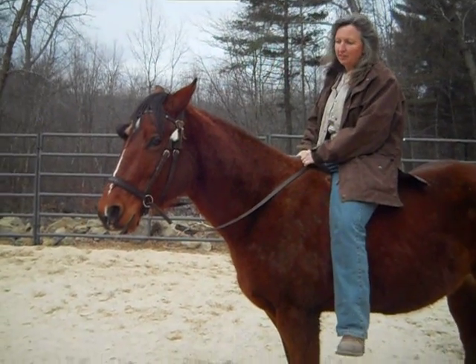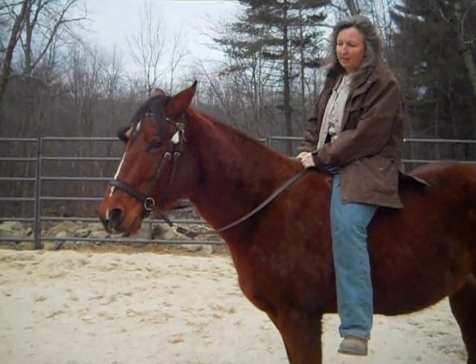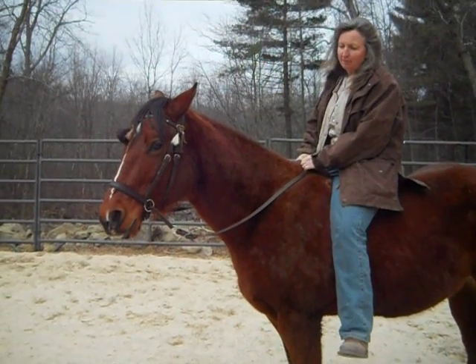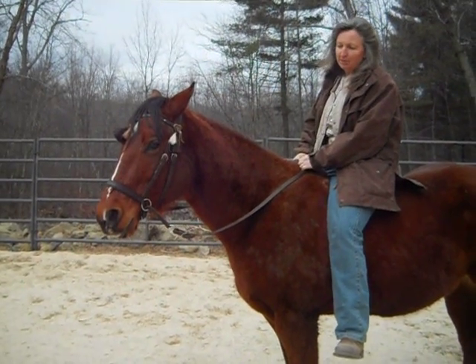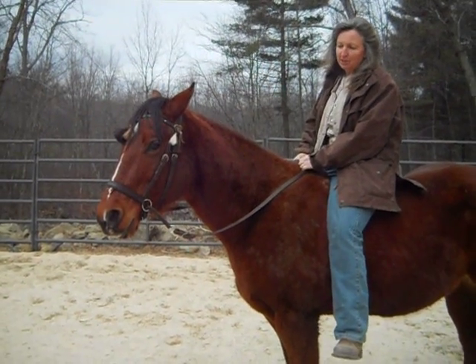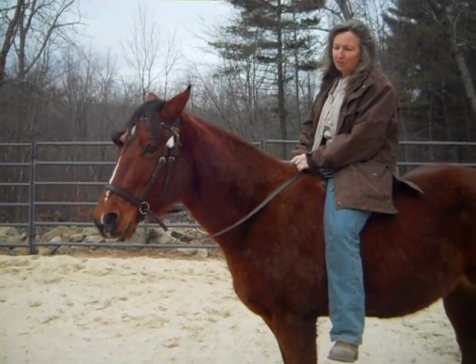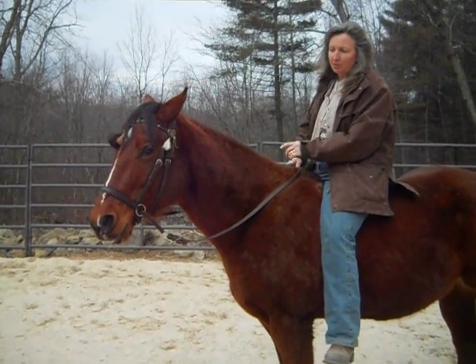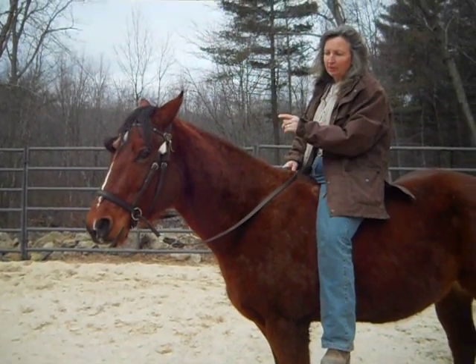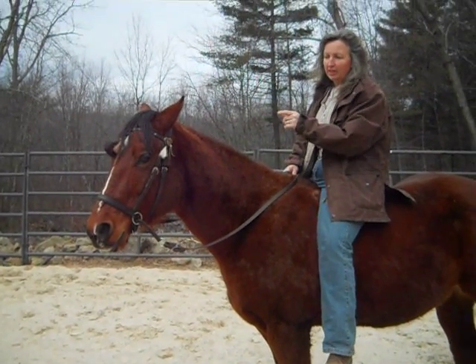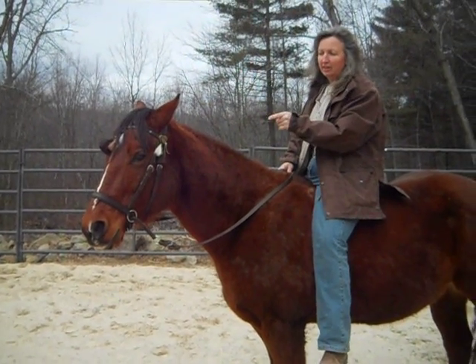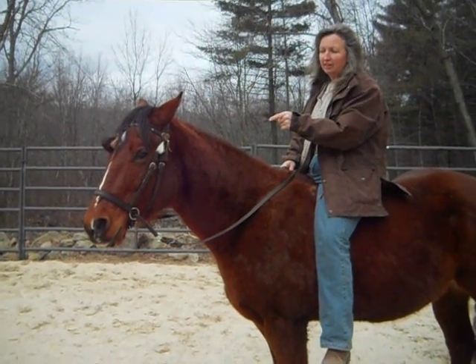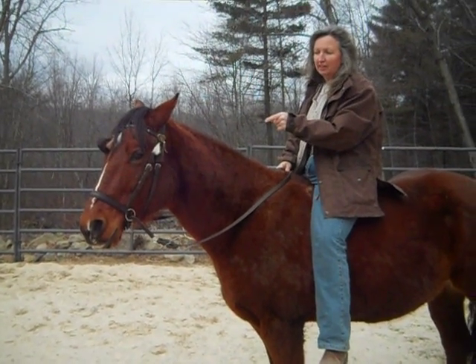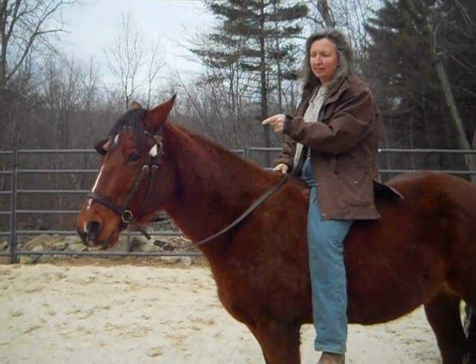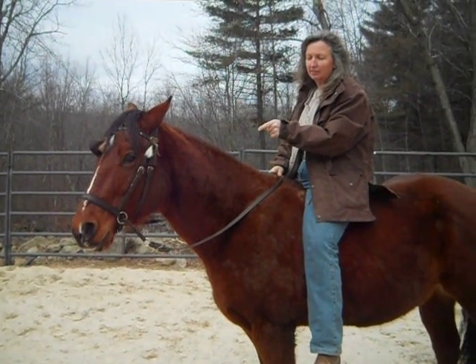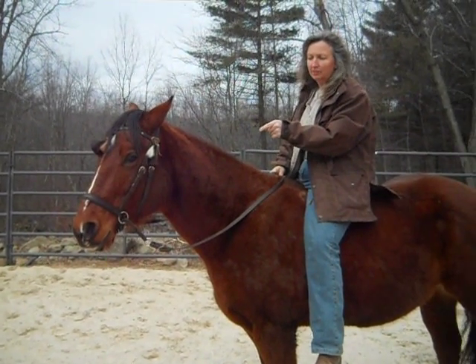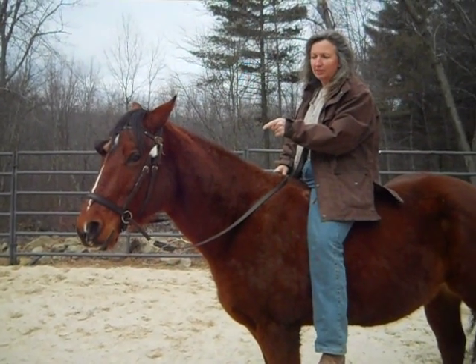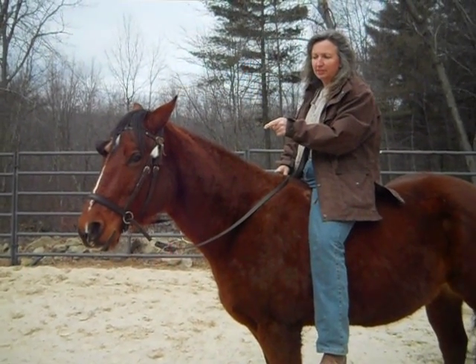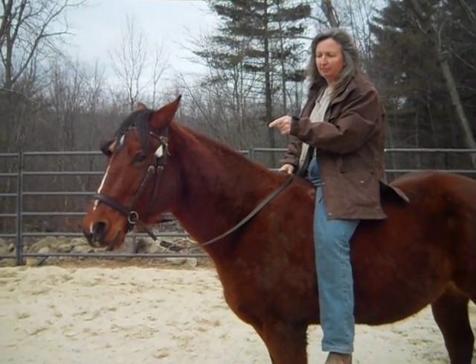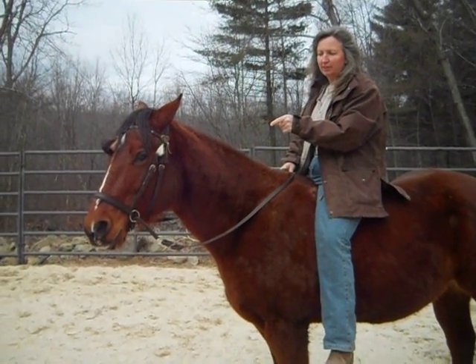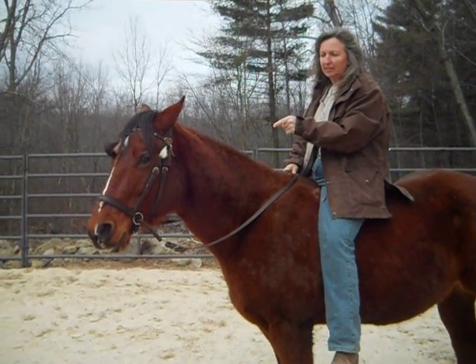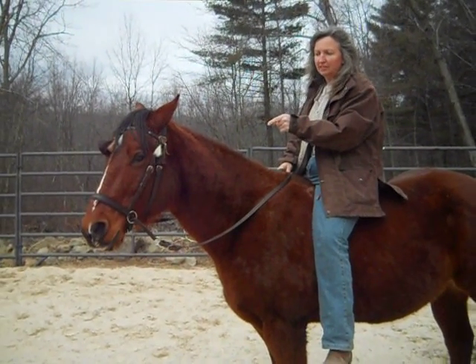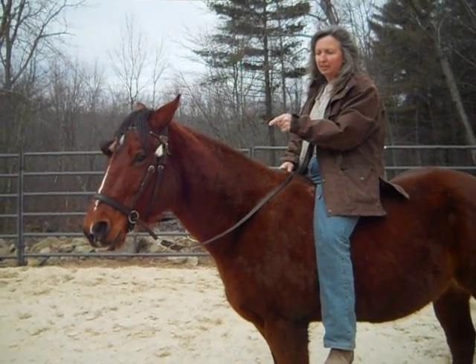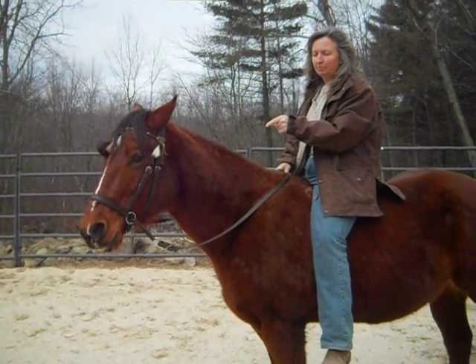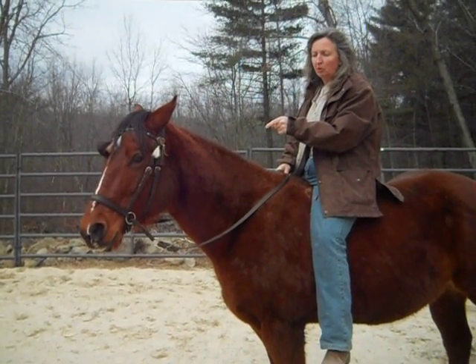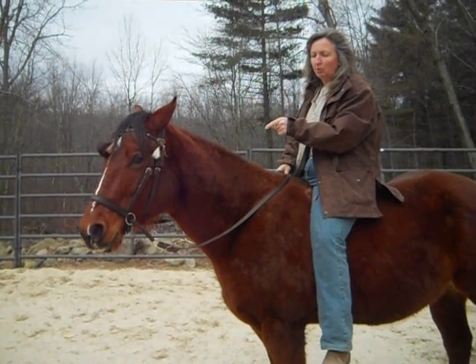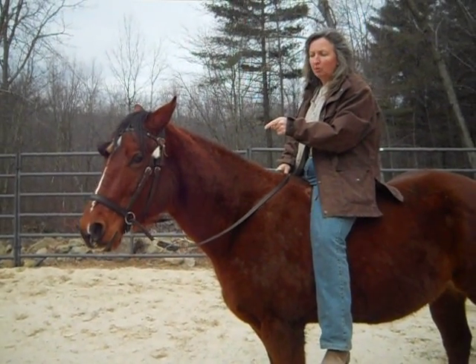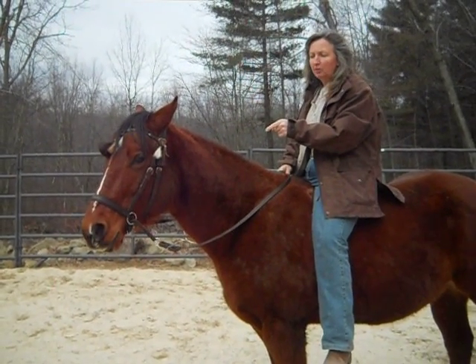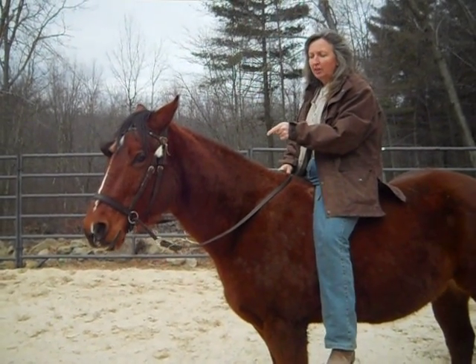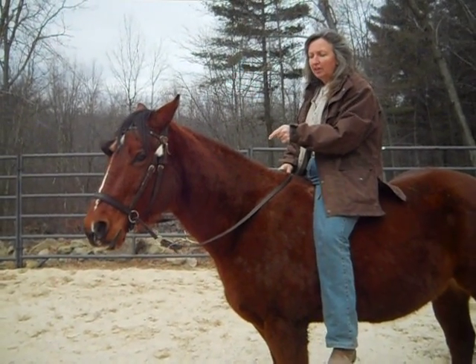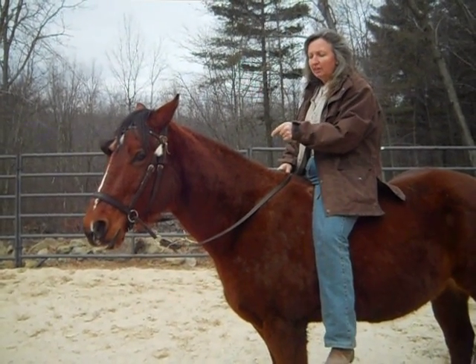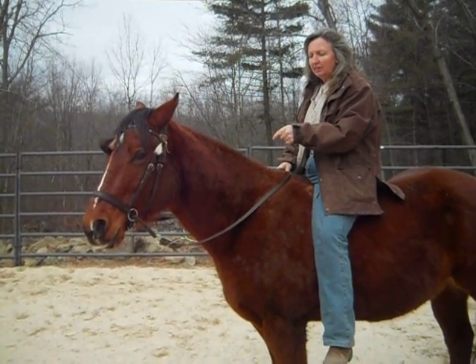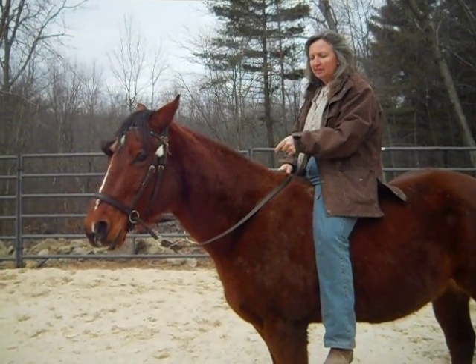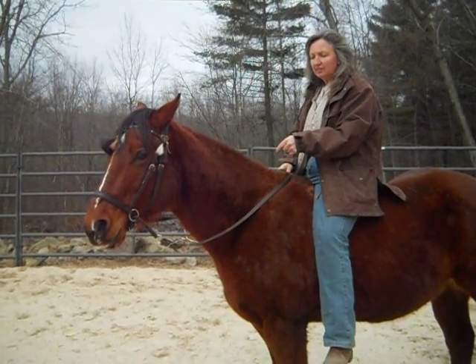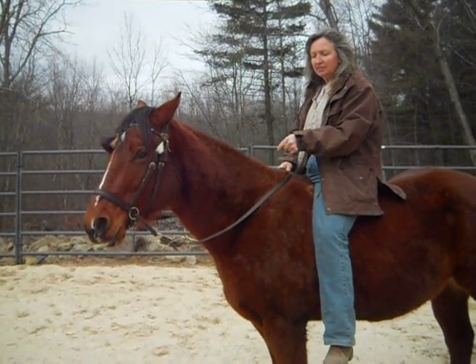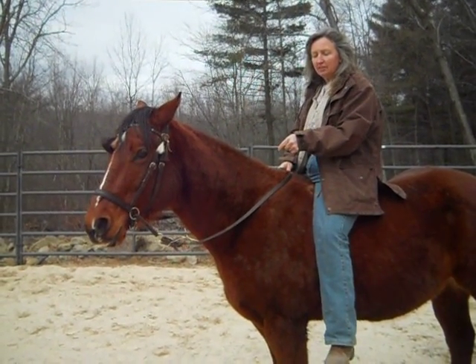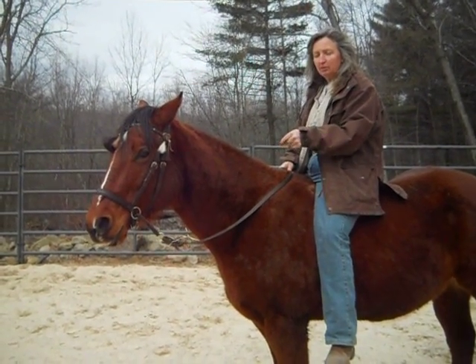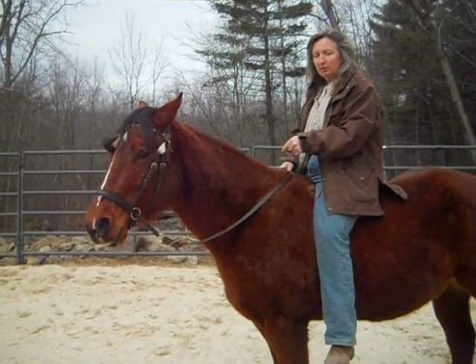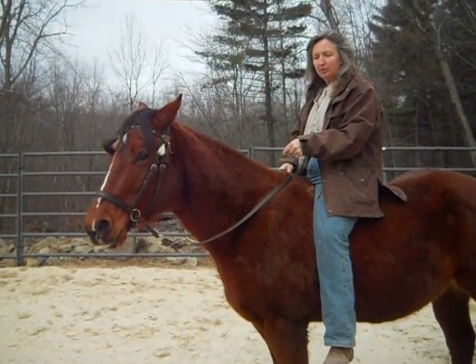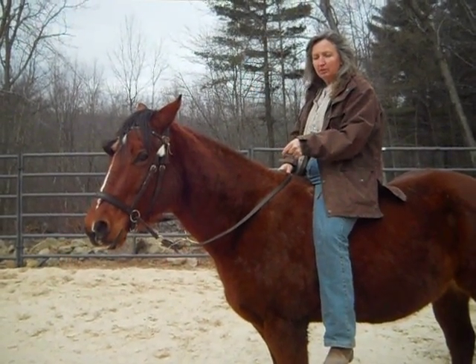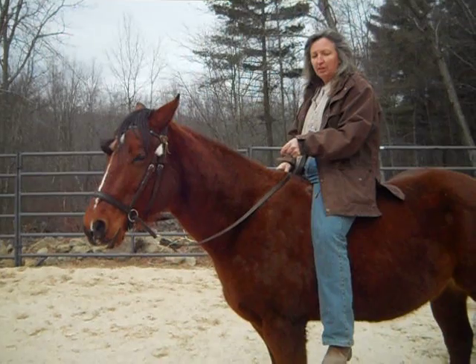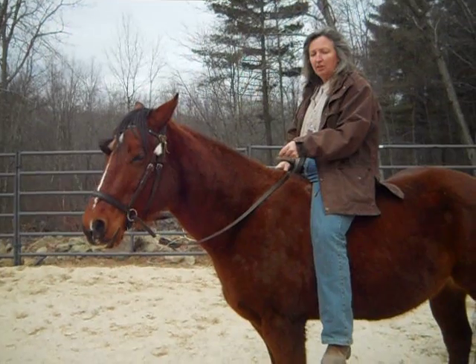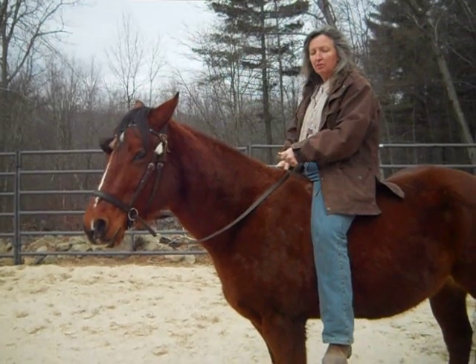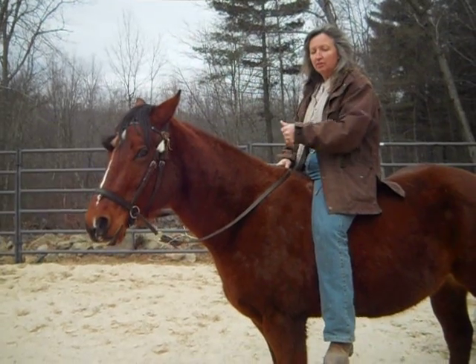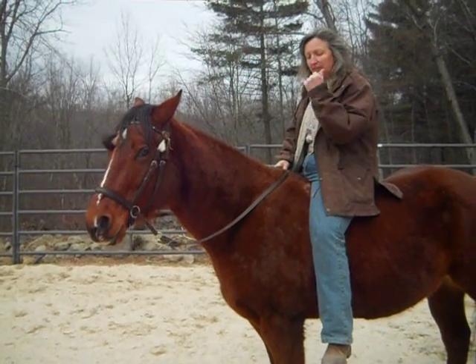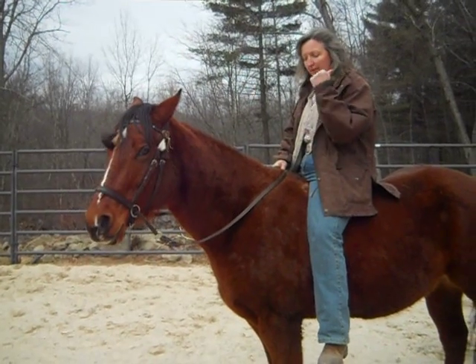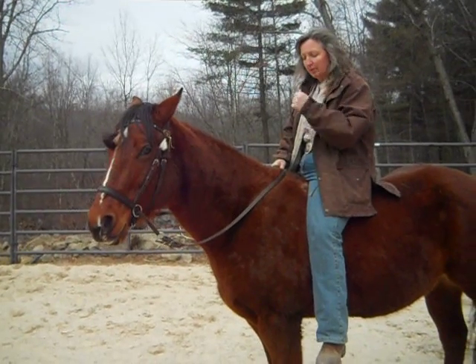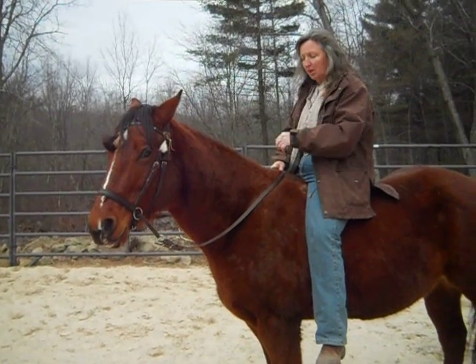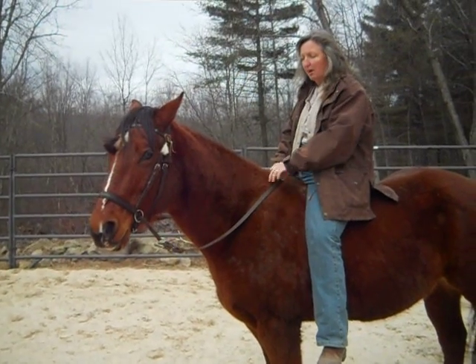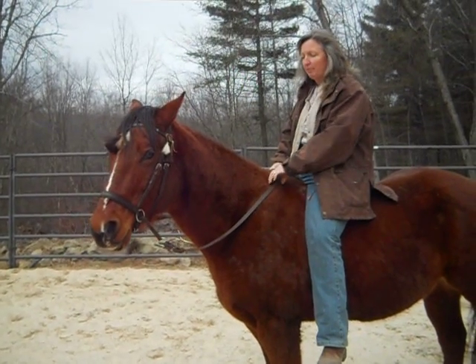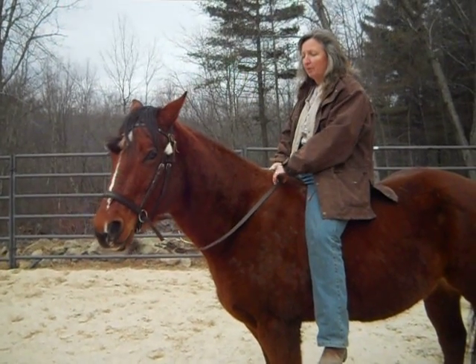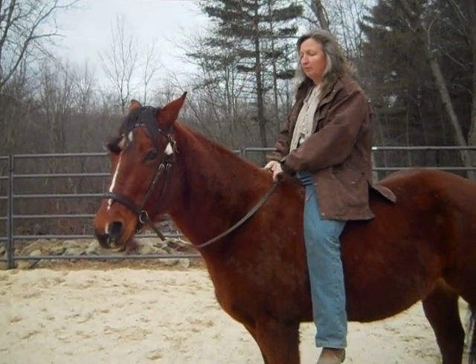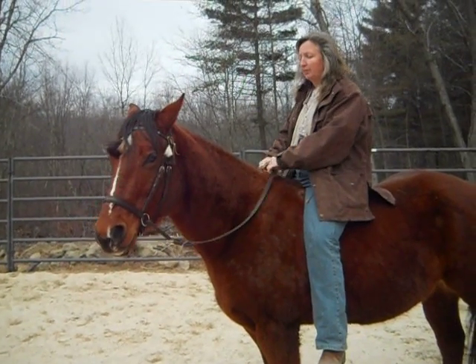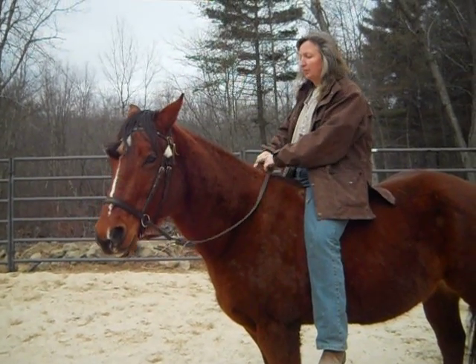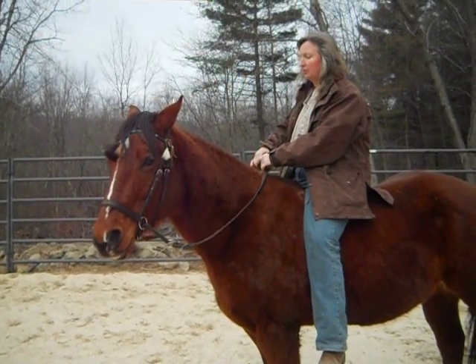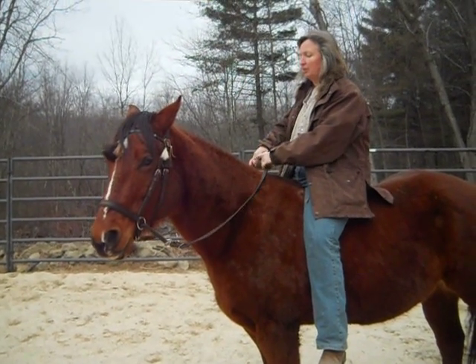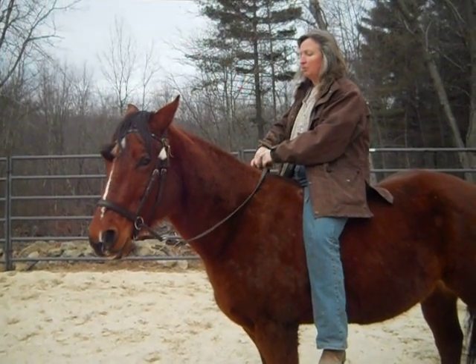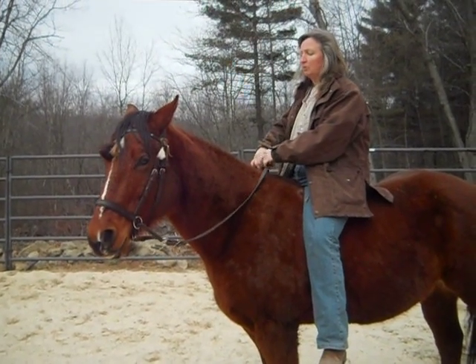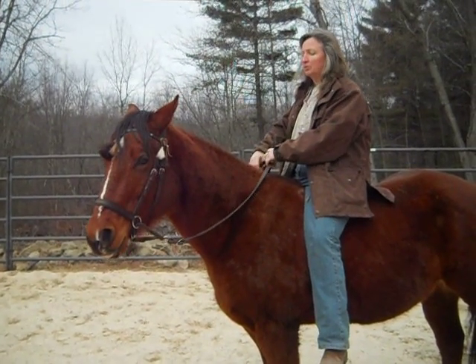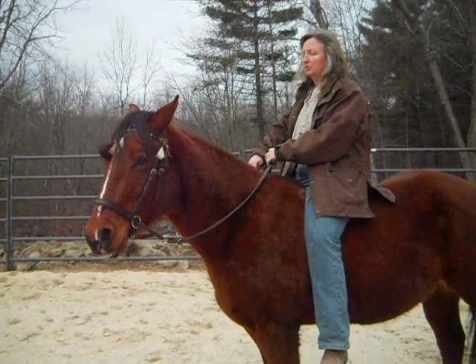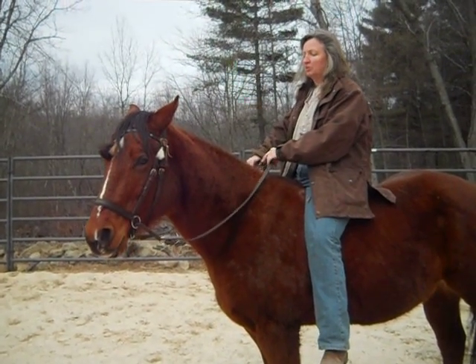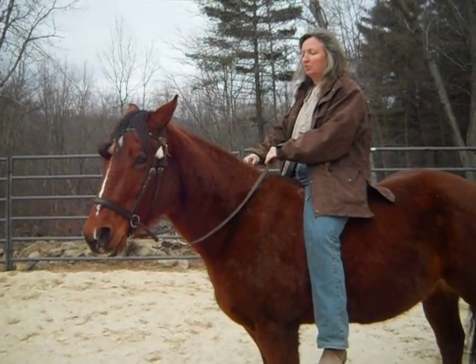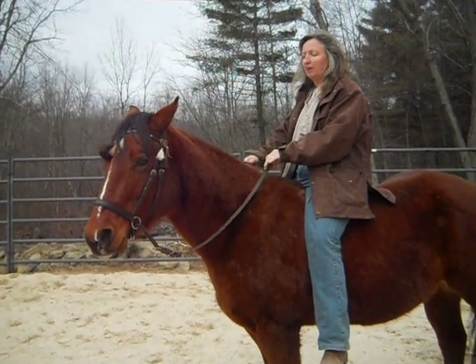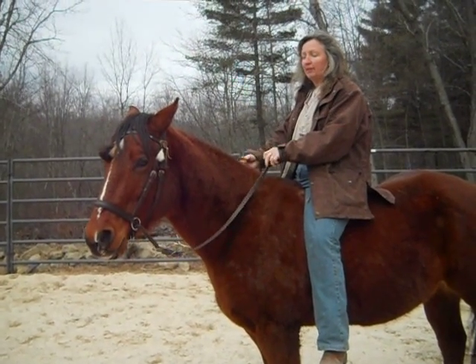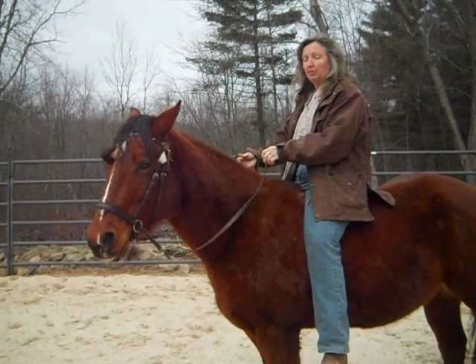I'm just showing how you get a horse to flex at the poll. This horse already knows it, and I'm going to hop on a very green horse to show you after.